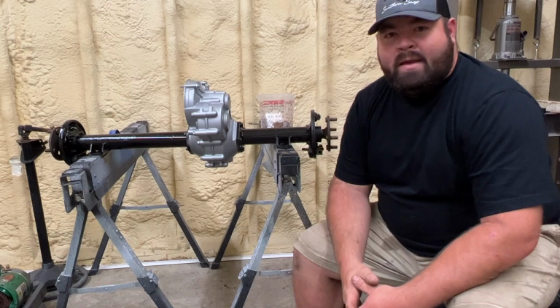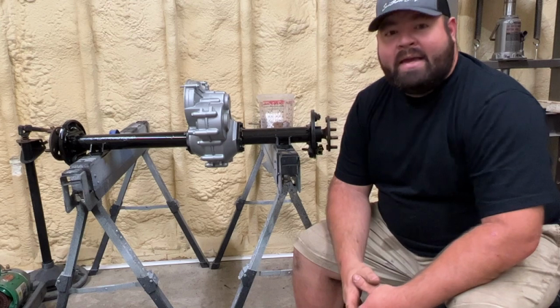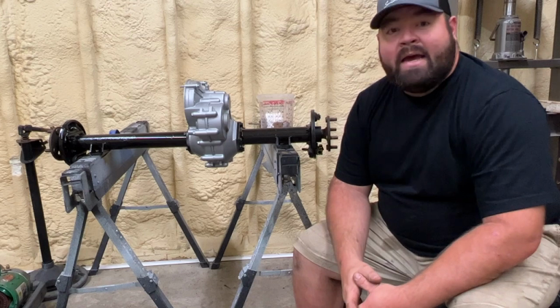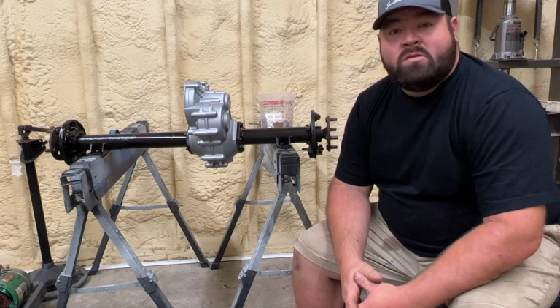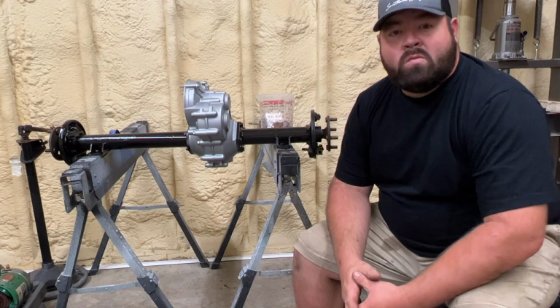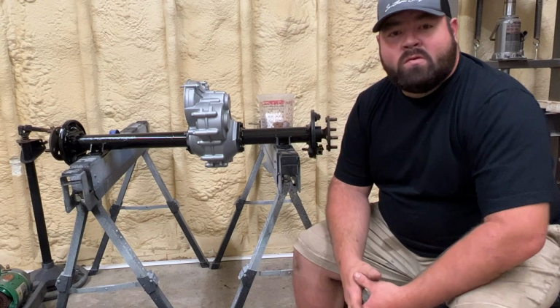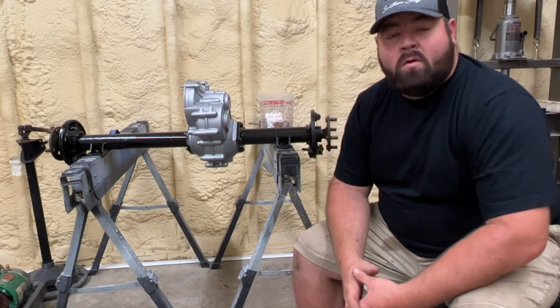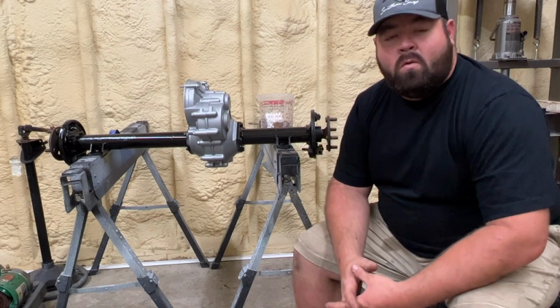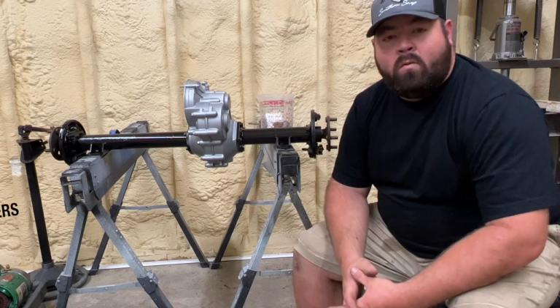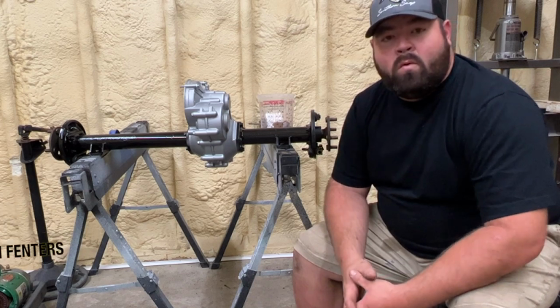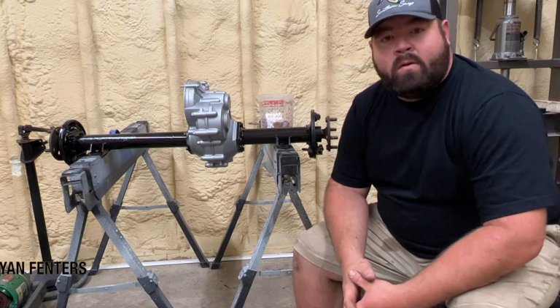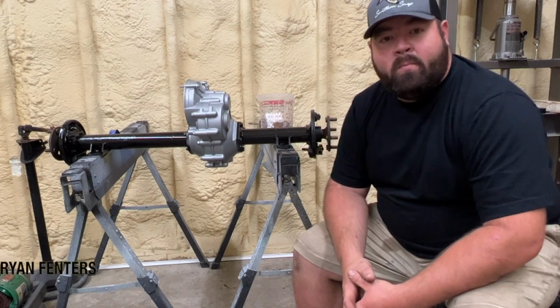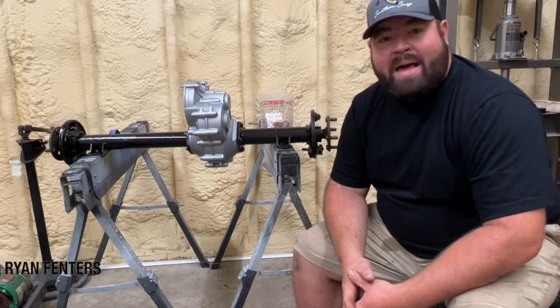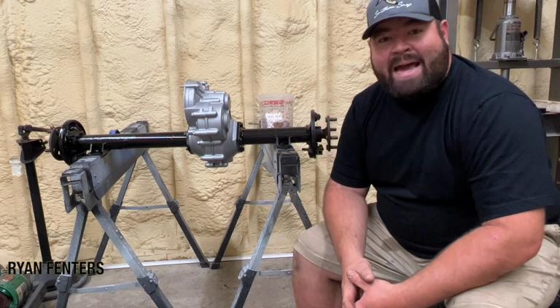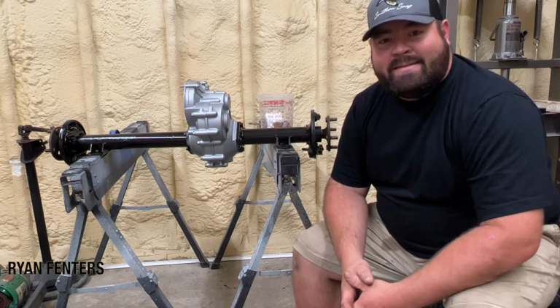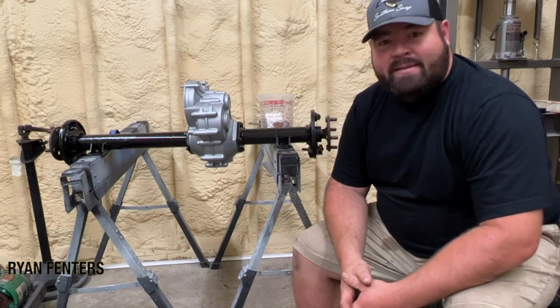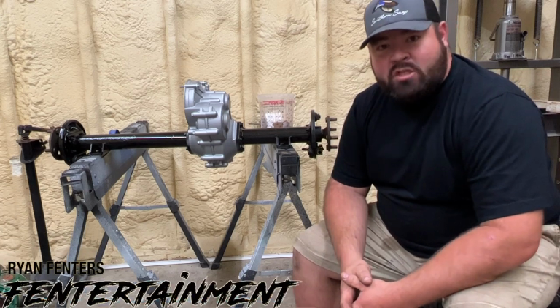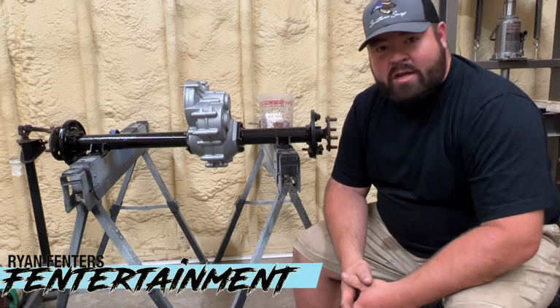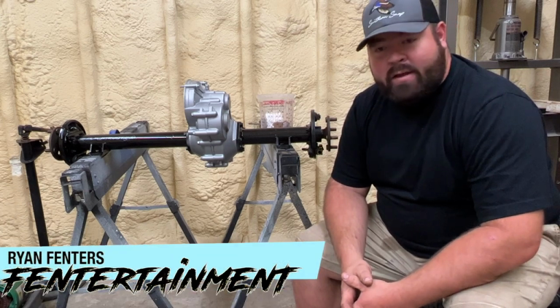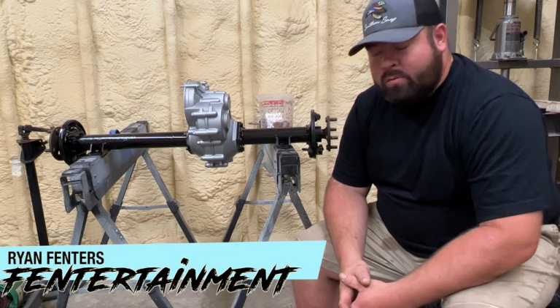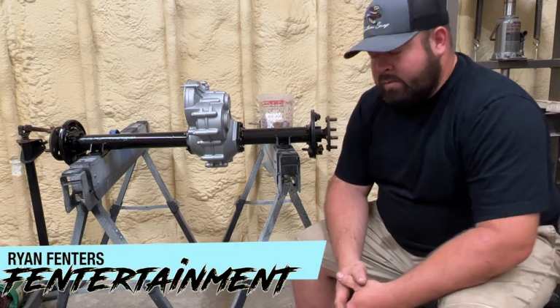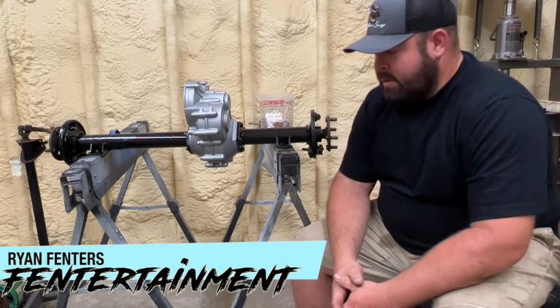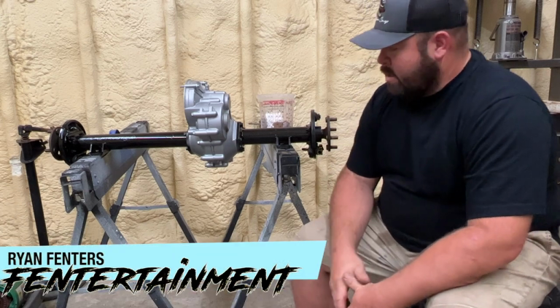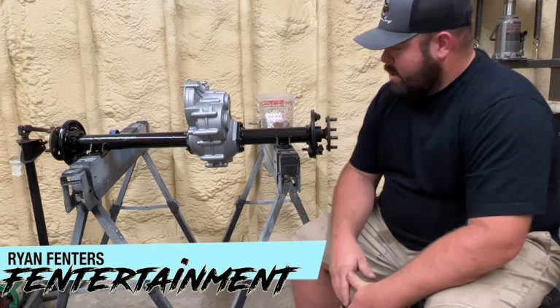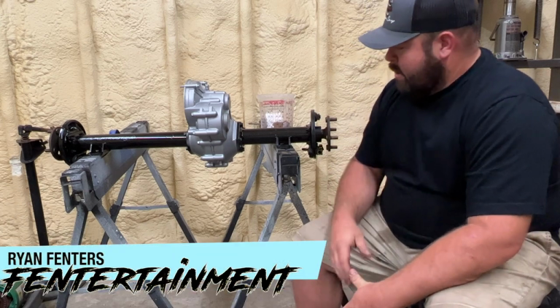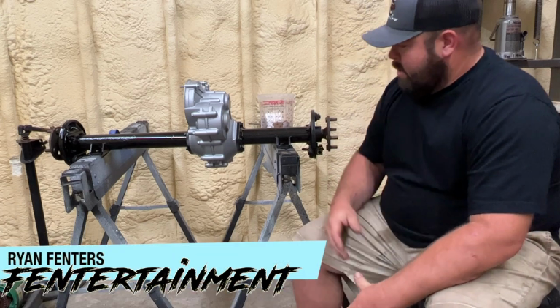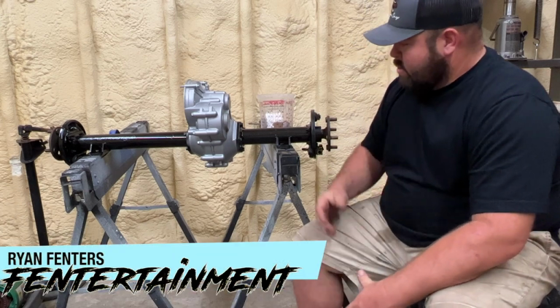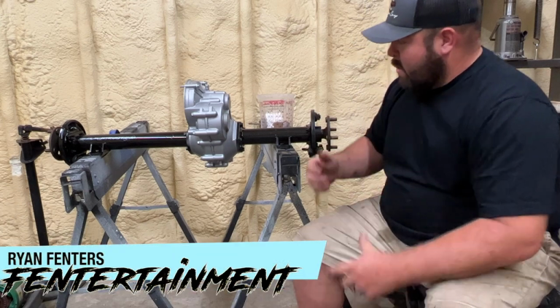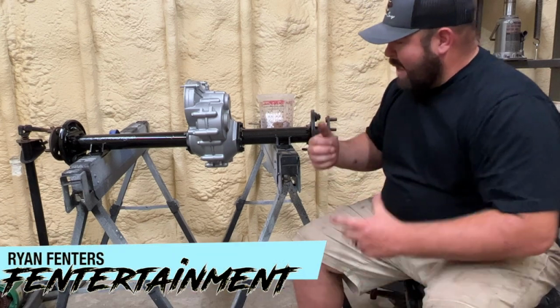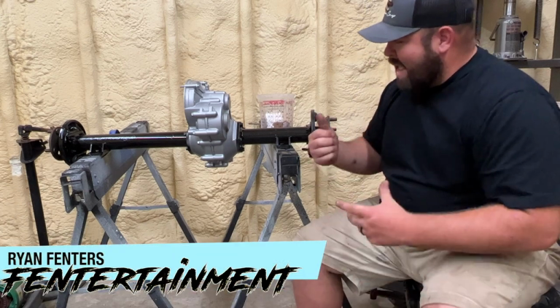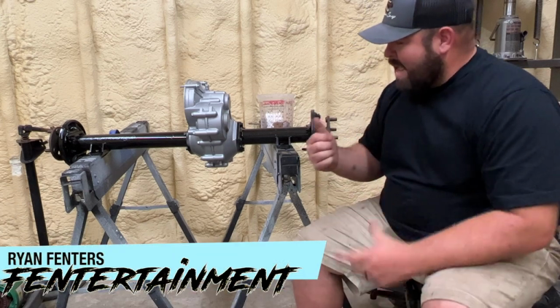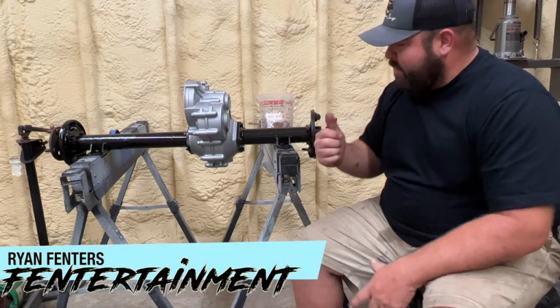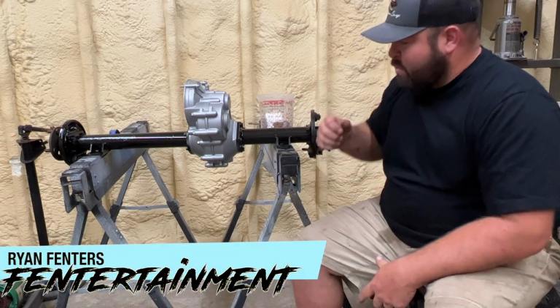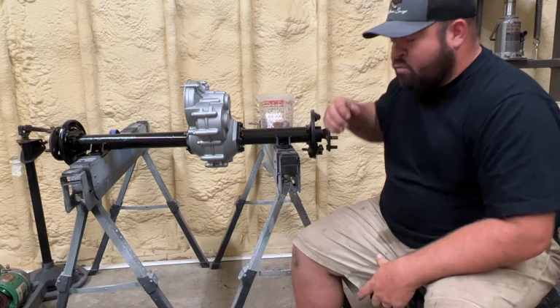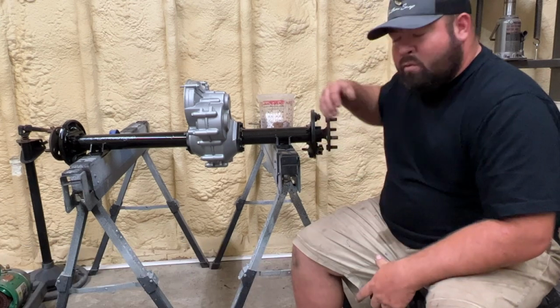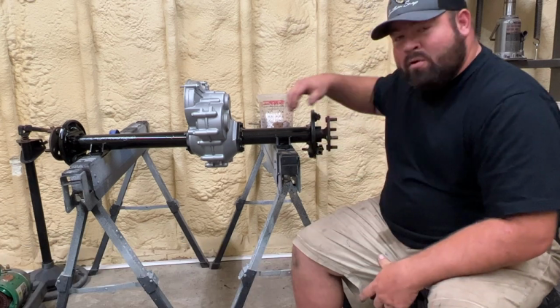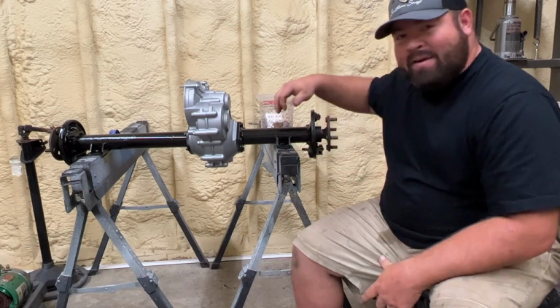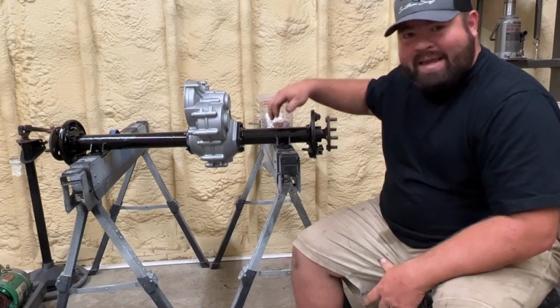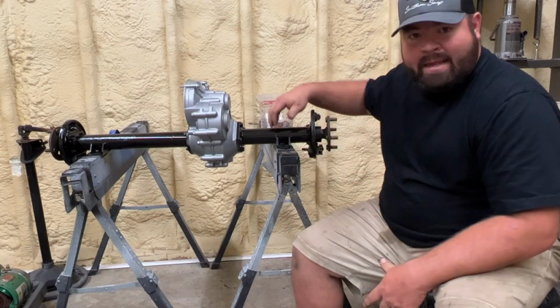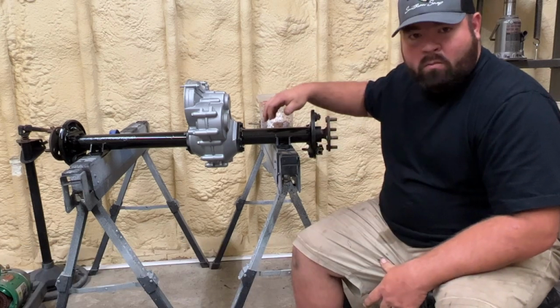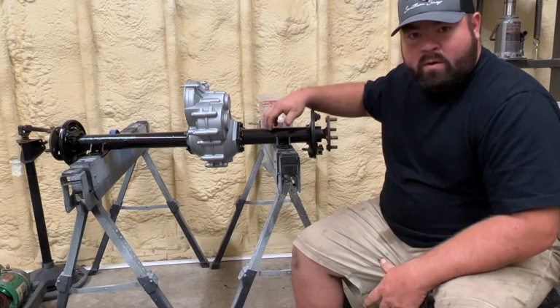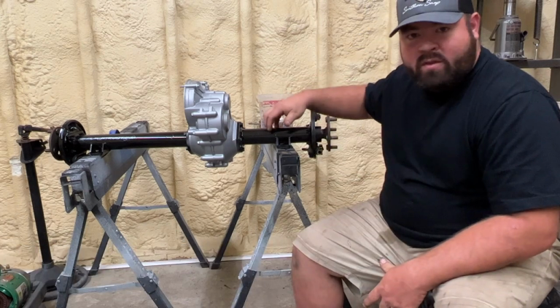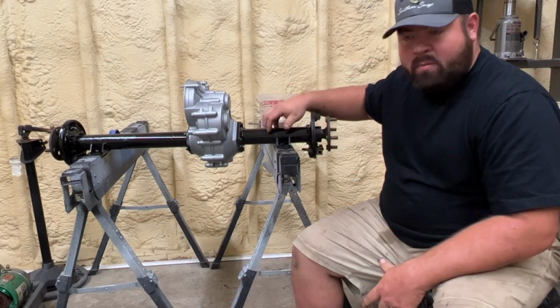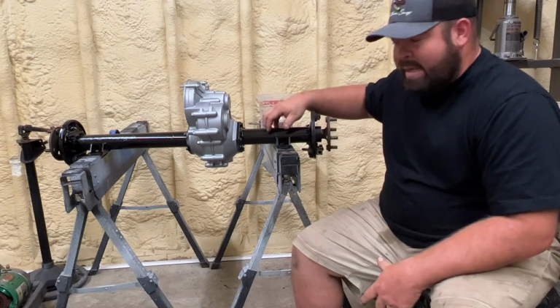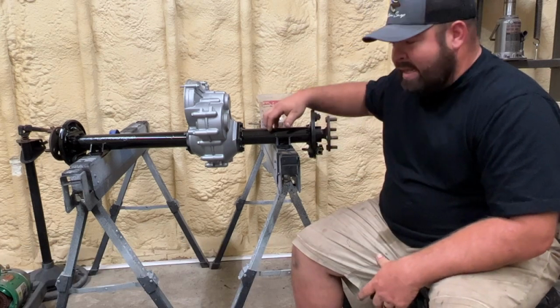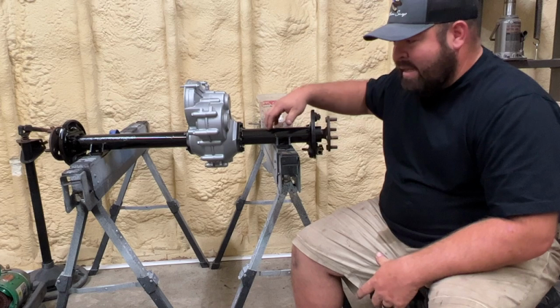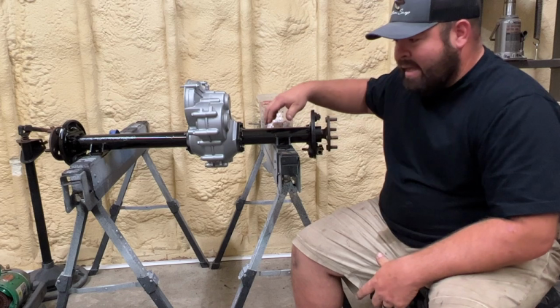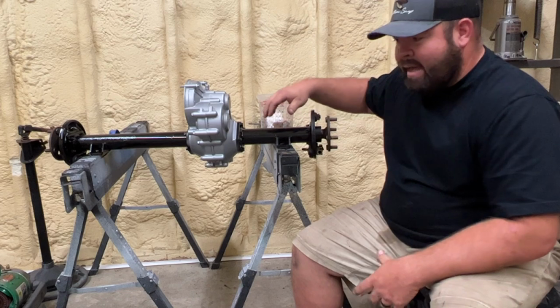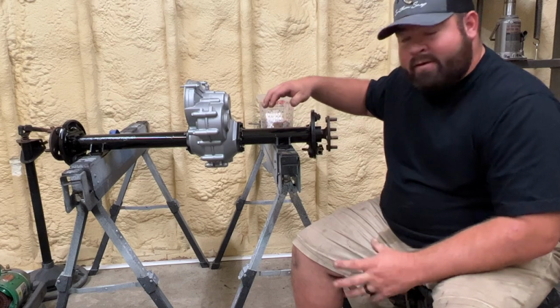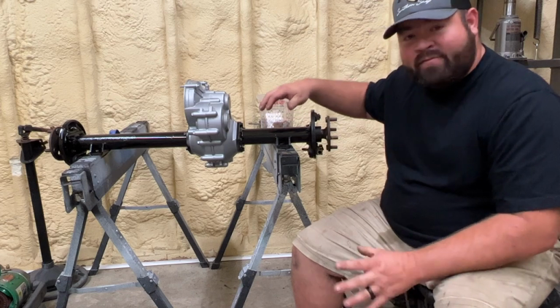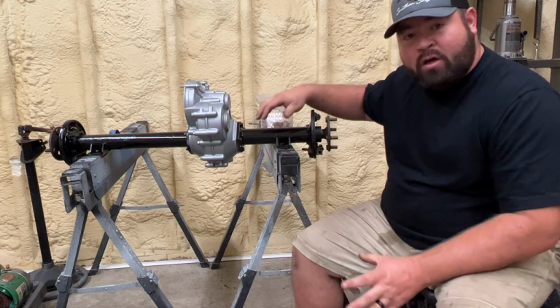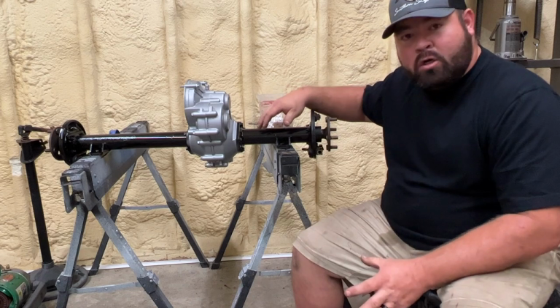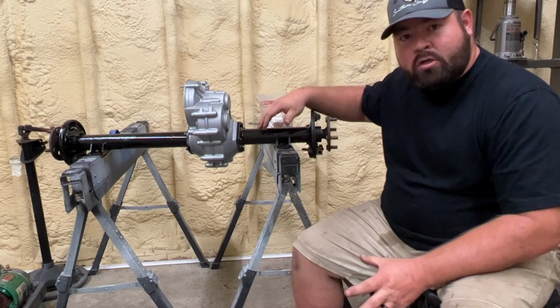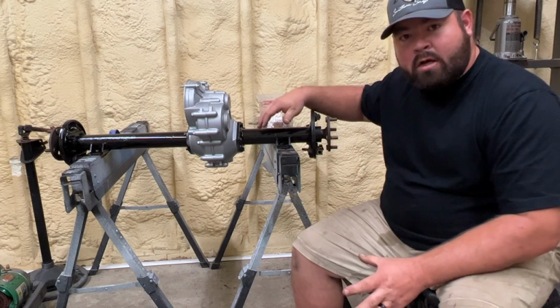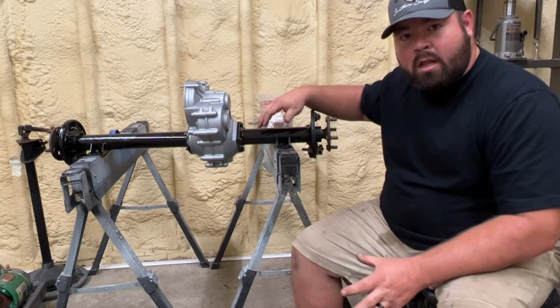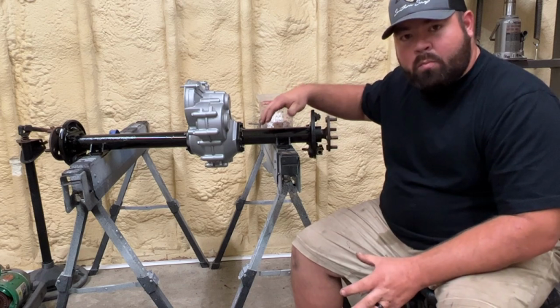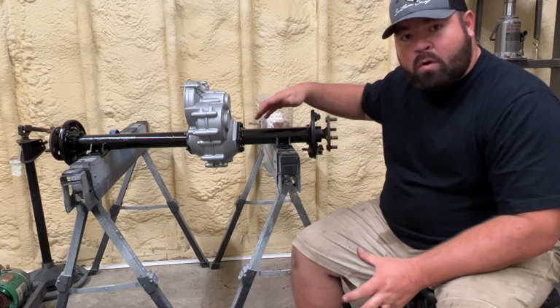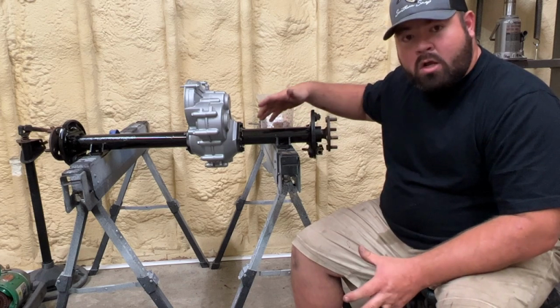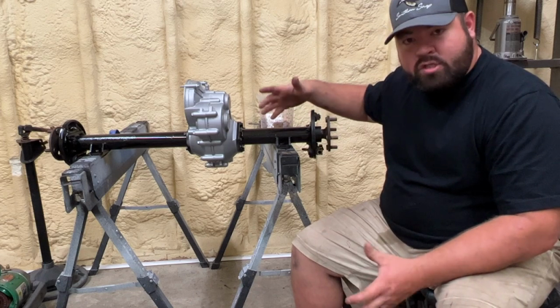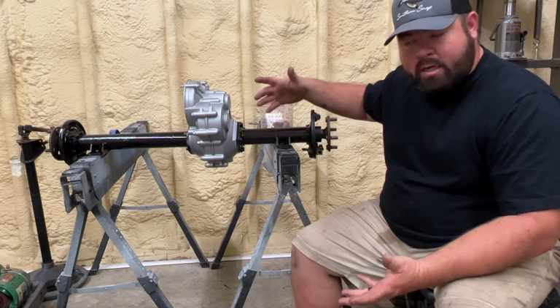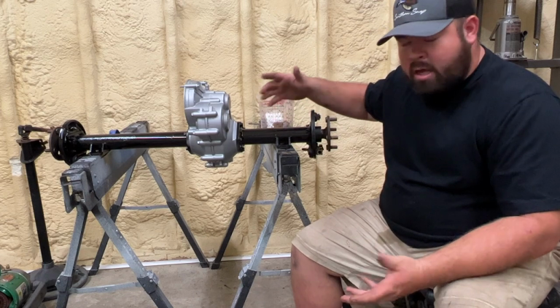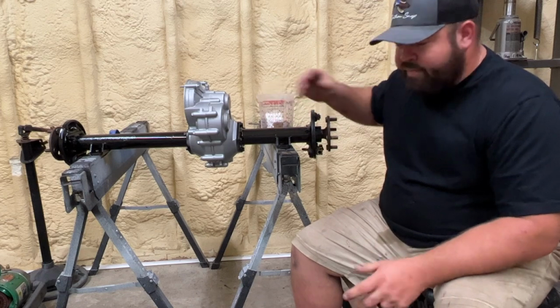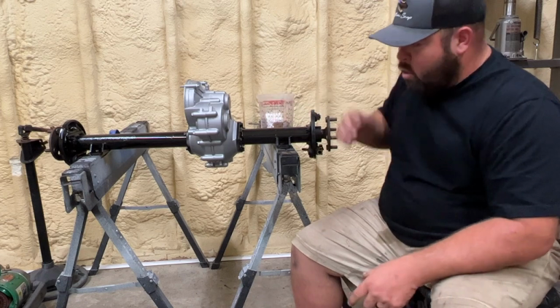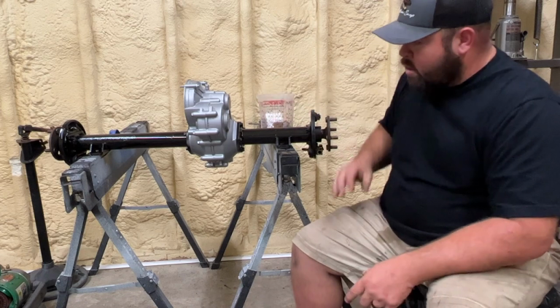Hey guys, what's going on and welcome back to the channel. I have the rear end with me out of the $100 project golf cart.